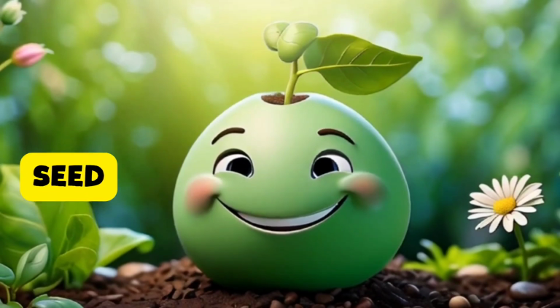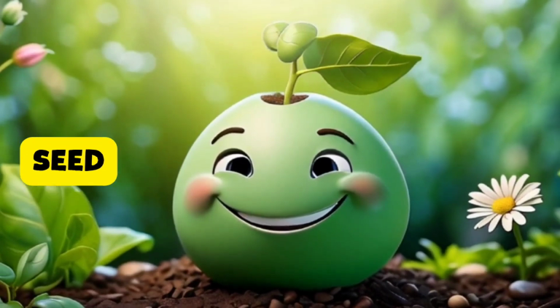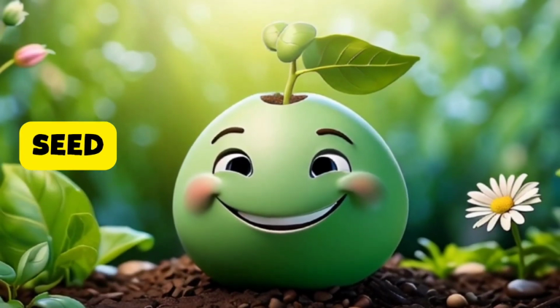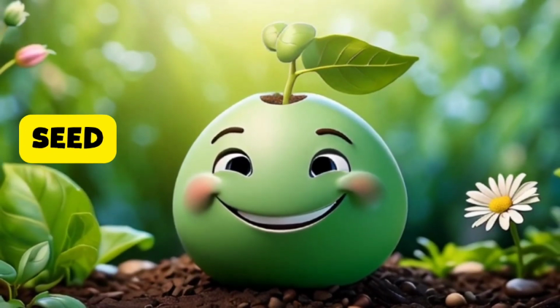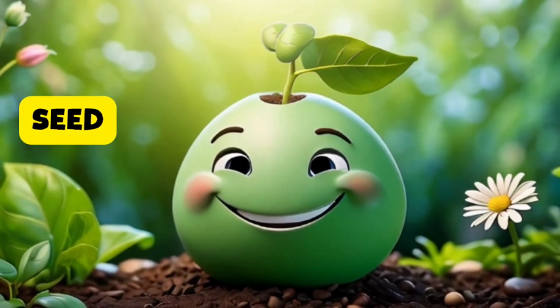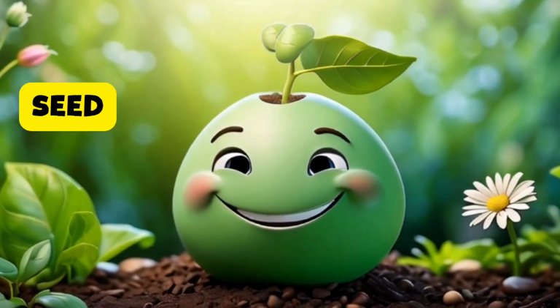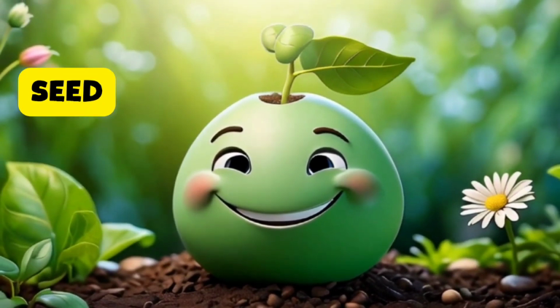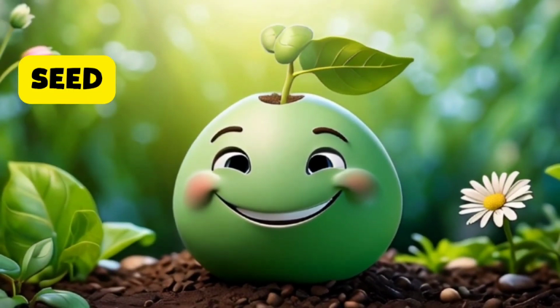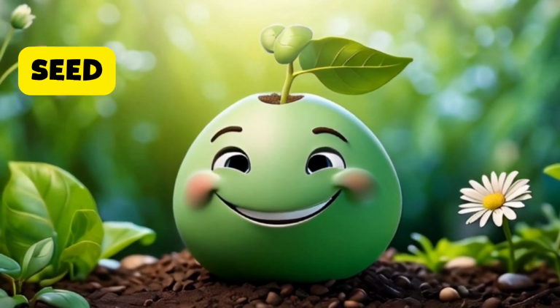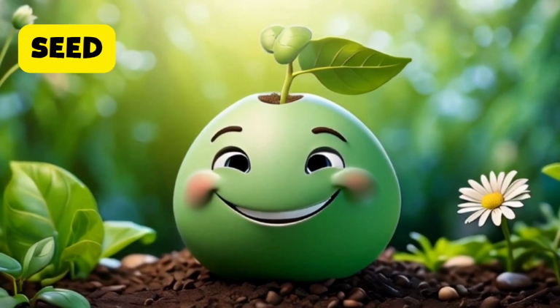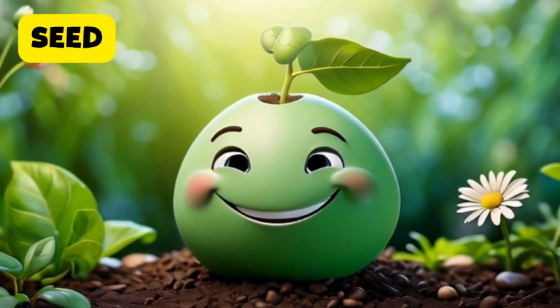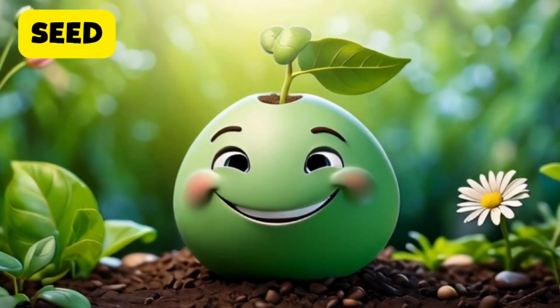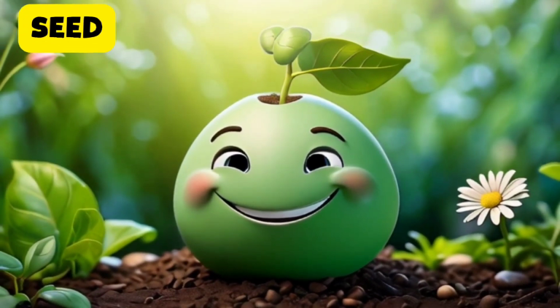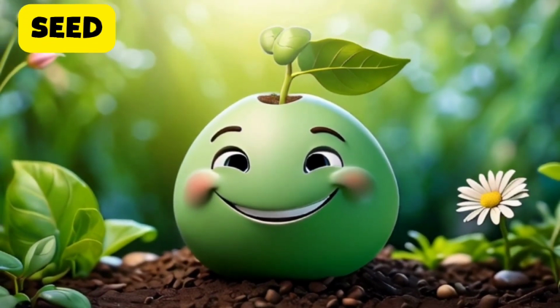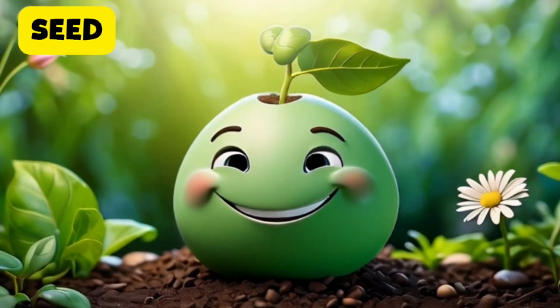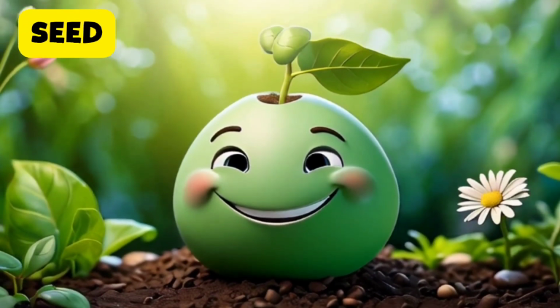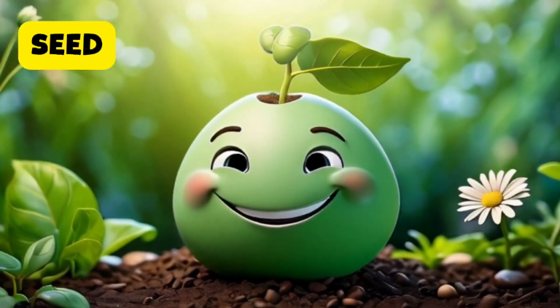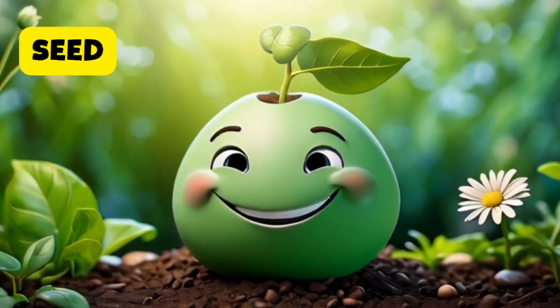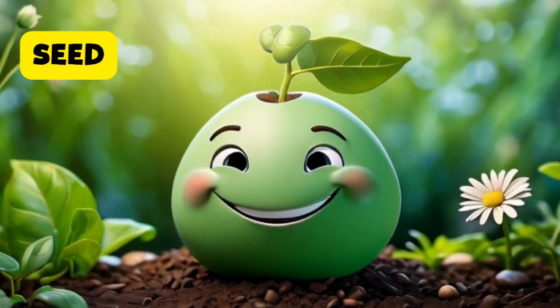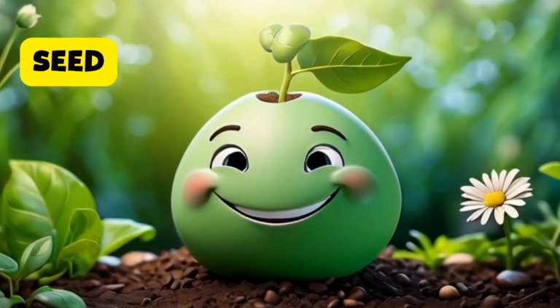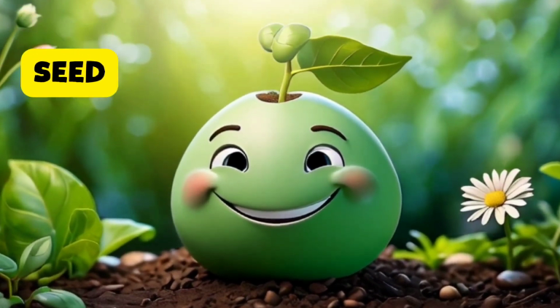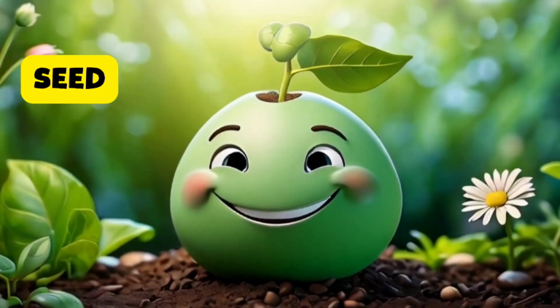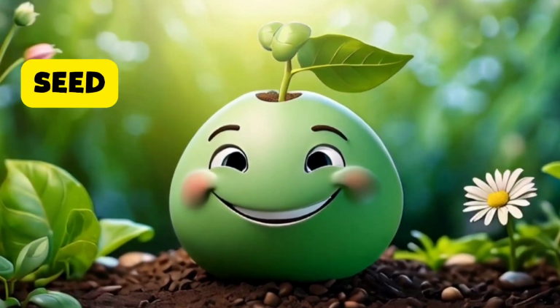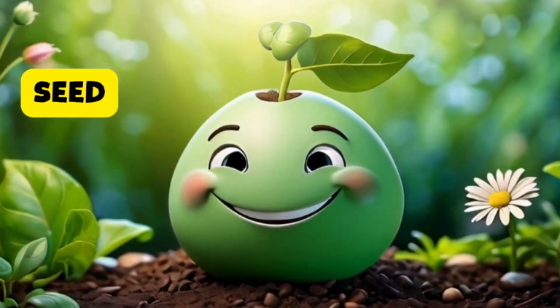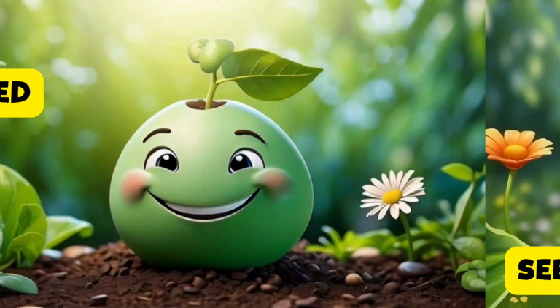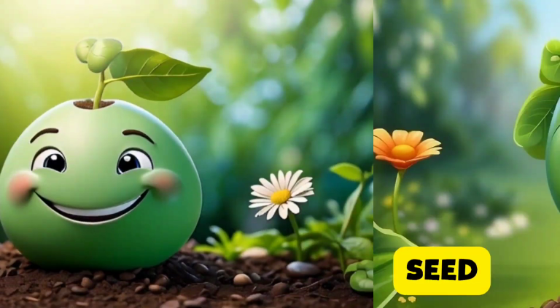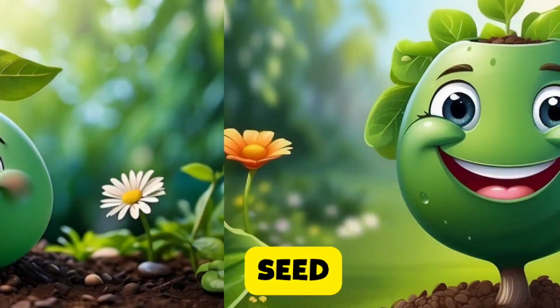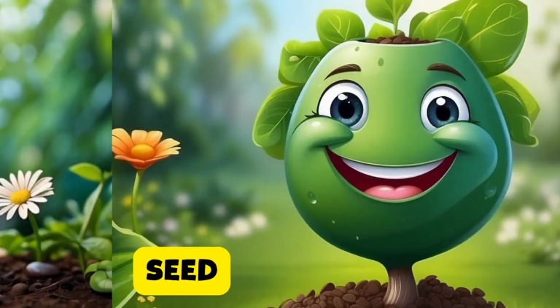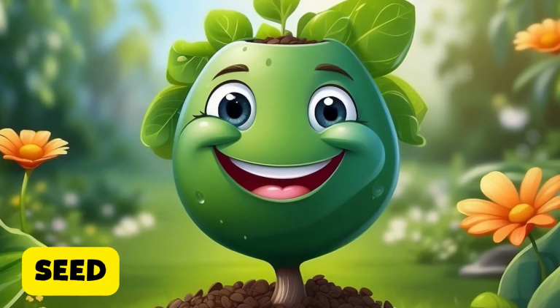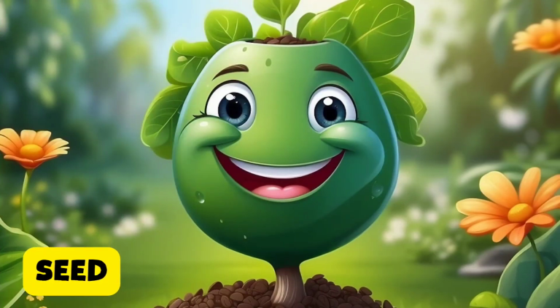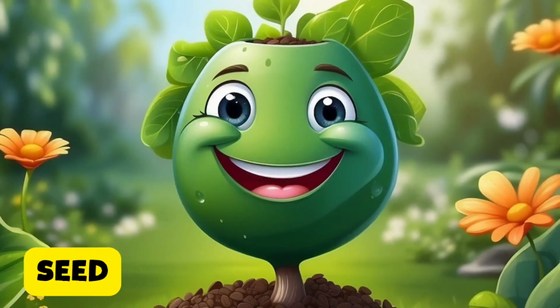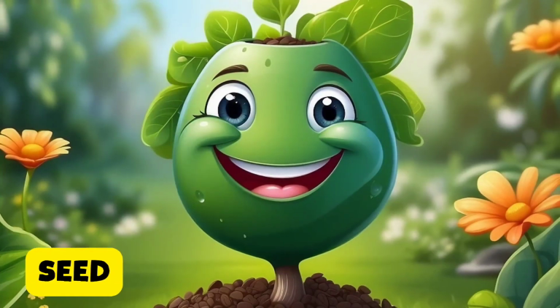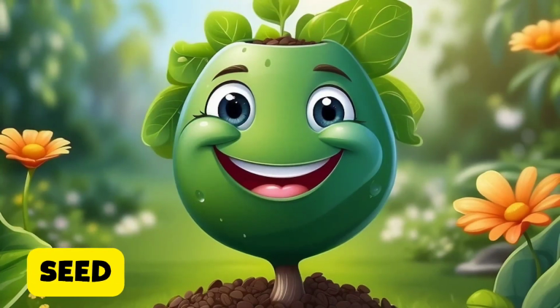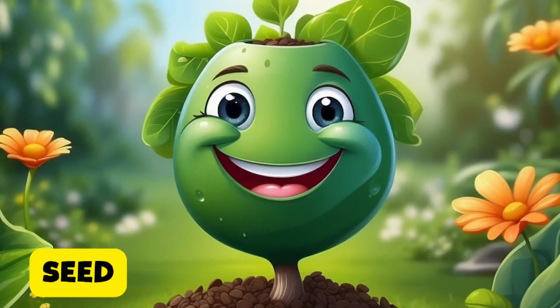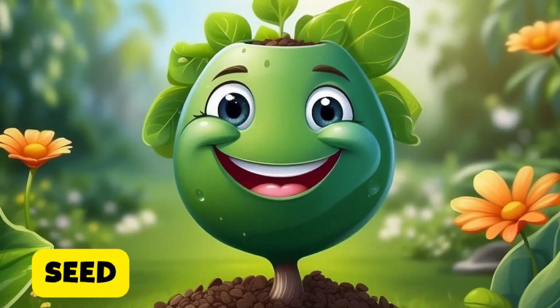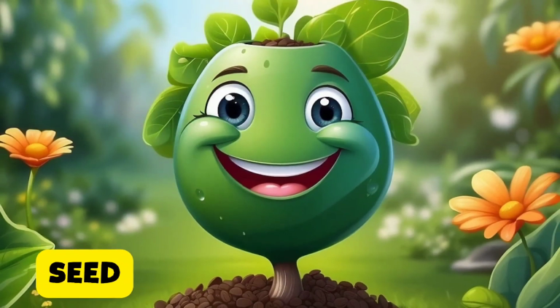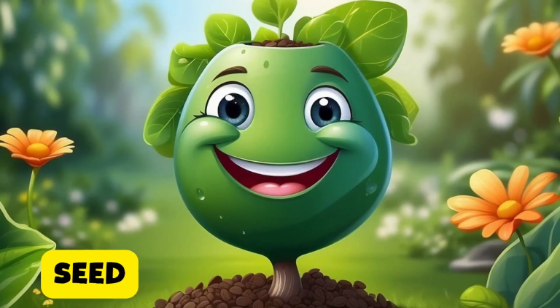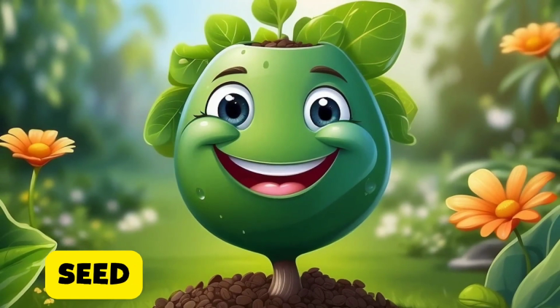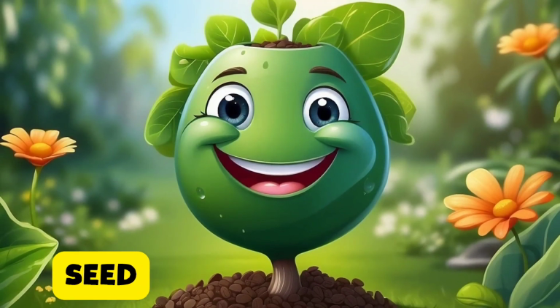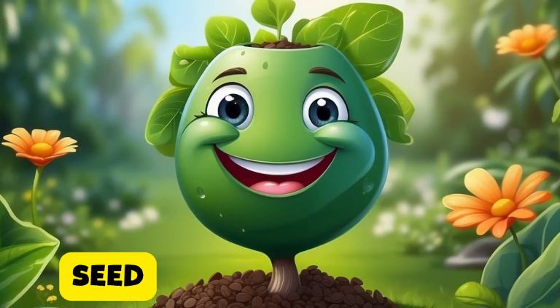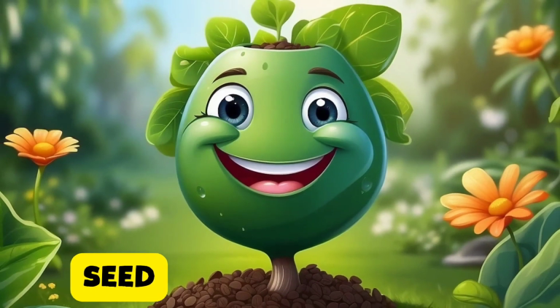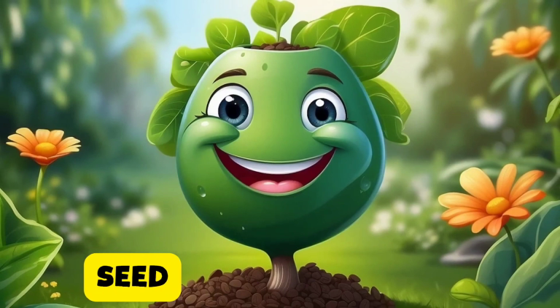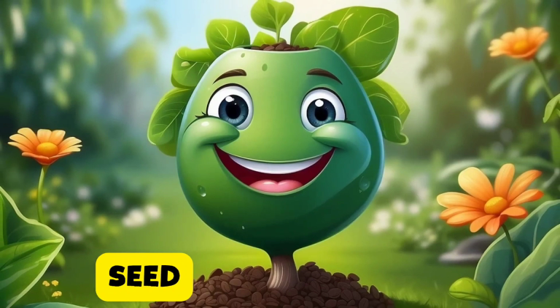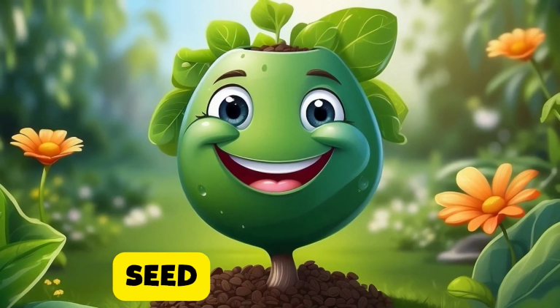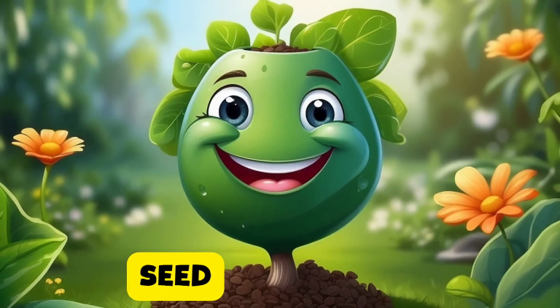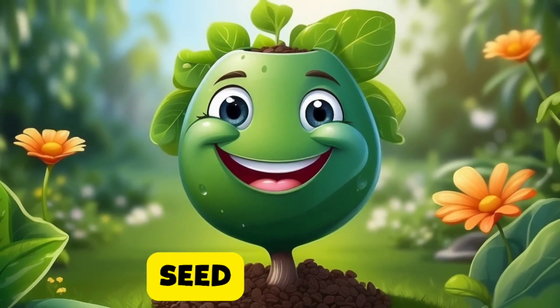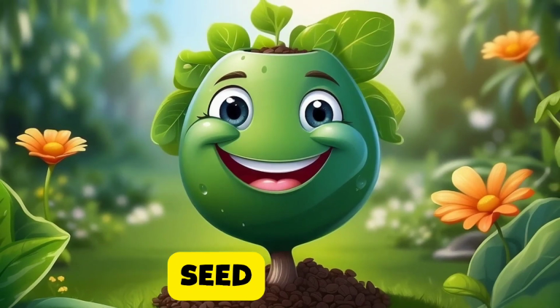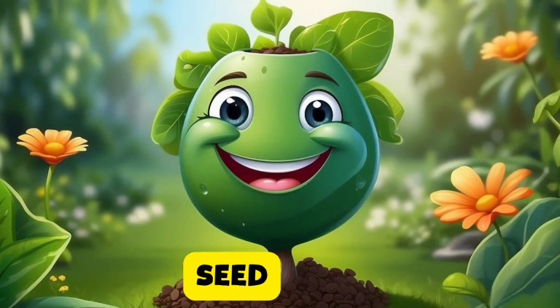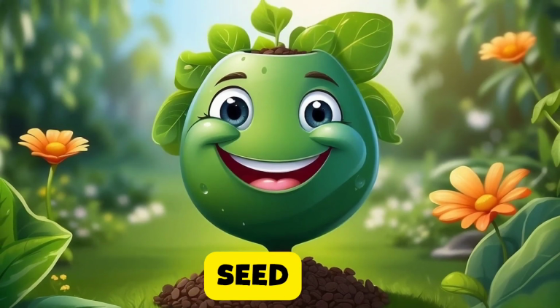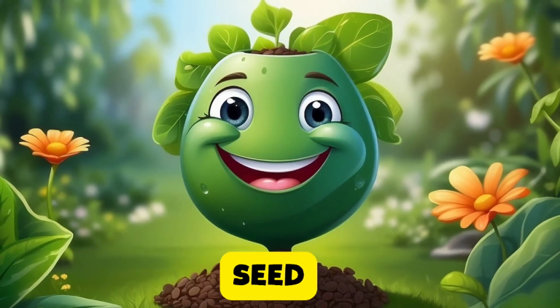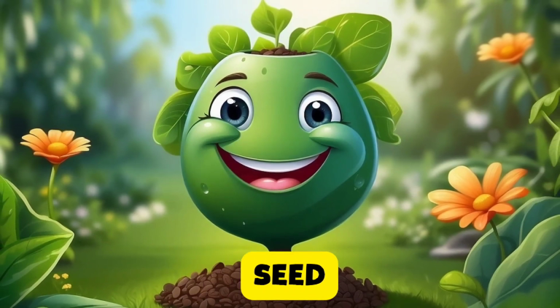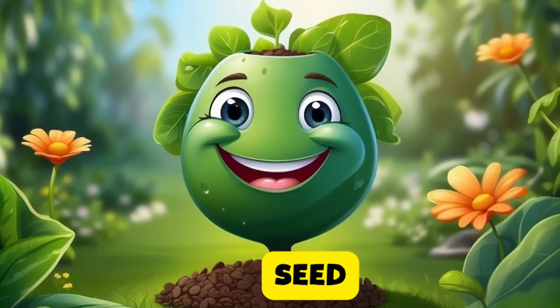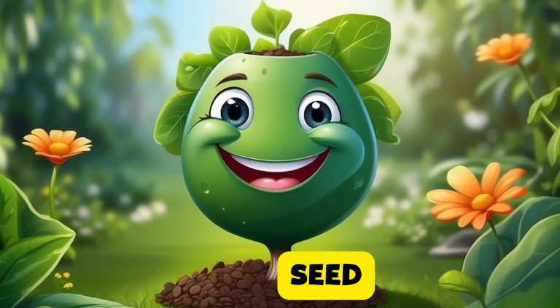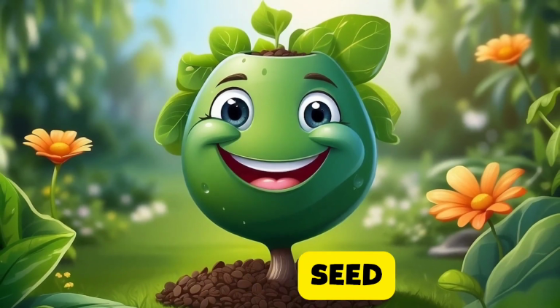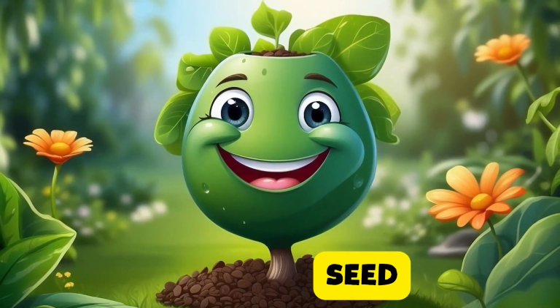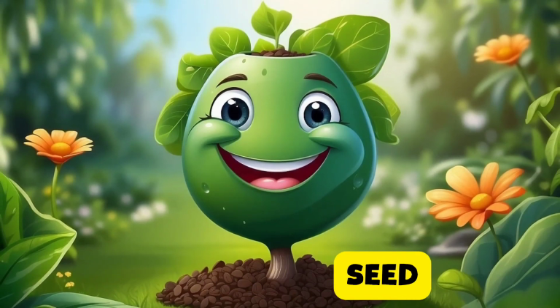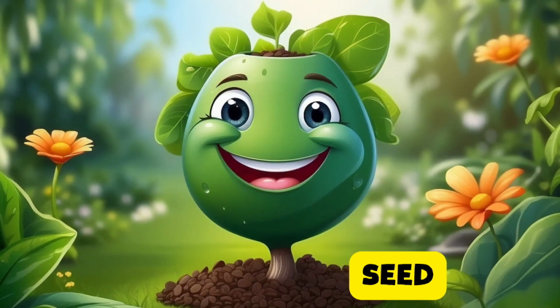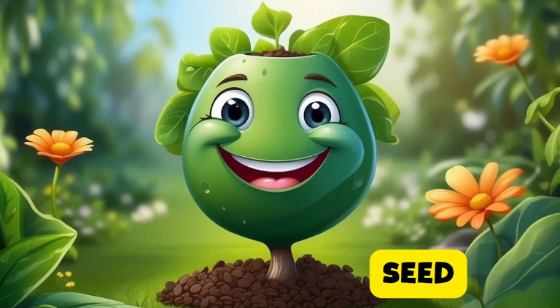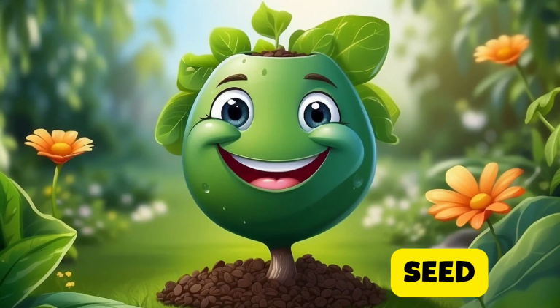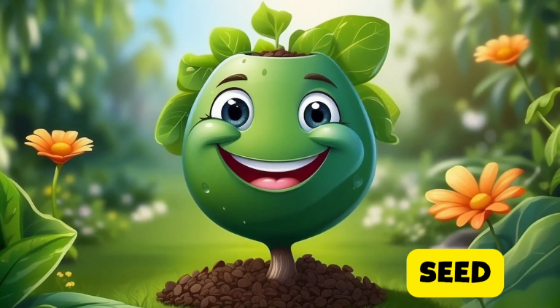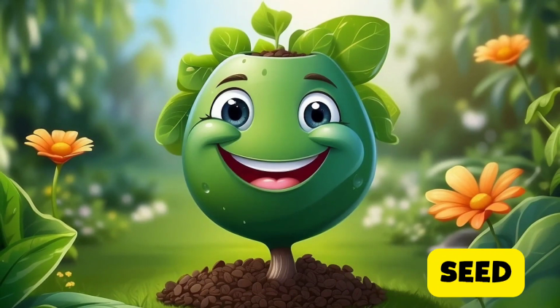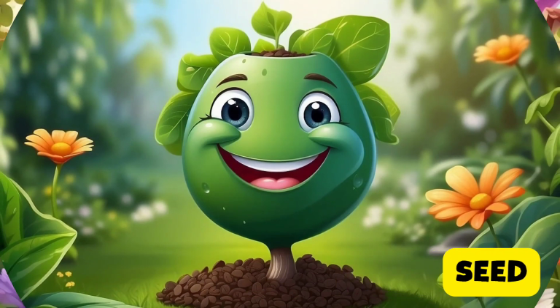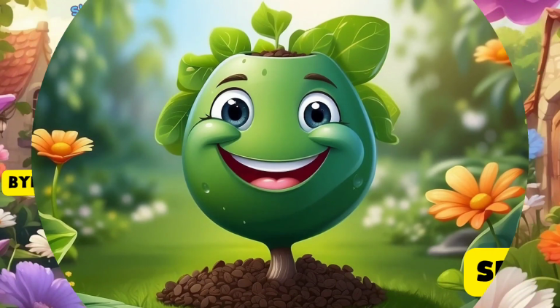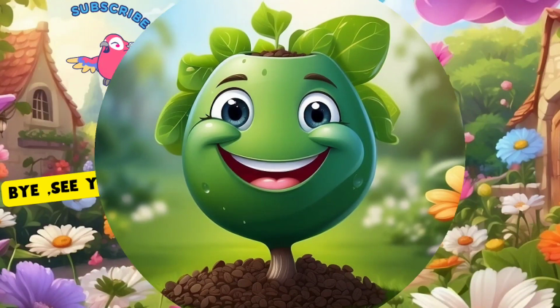Hi, everyone. I am the seed. We're like little plant babies. When we're planted in the soil, we grow into new plants, starting the whole cycle again.